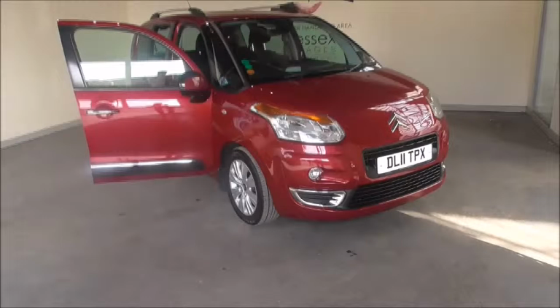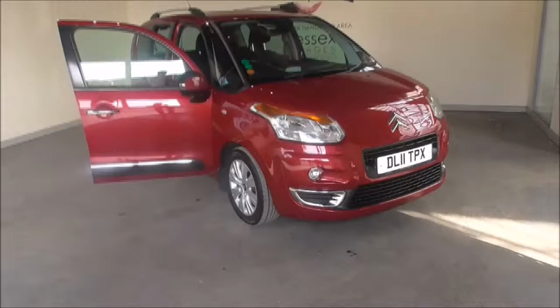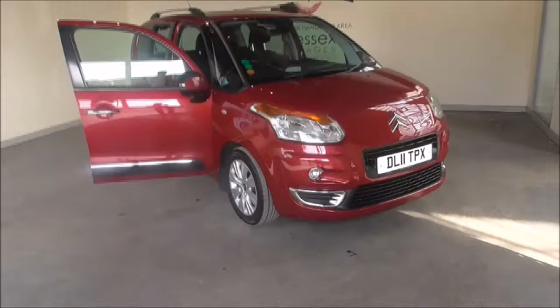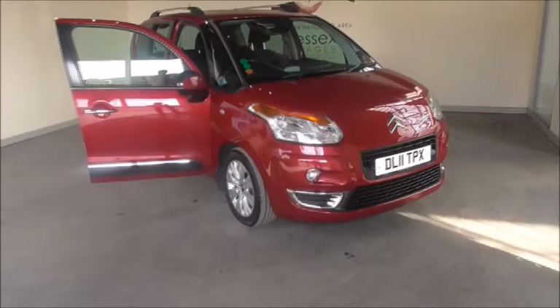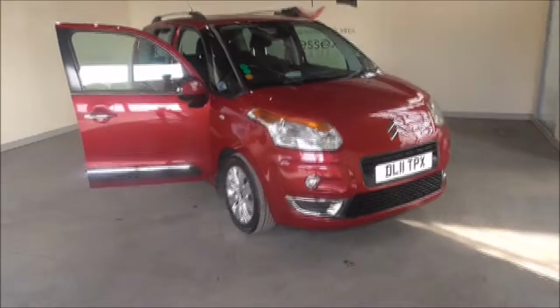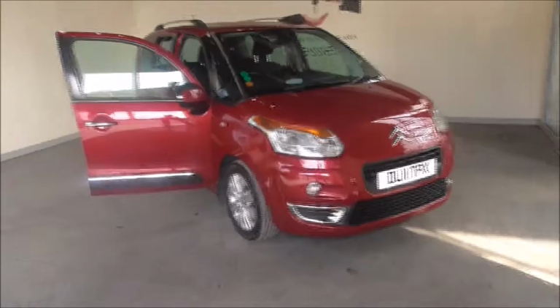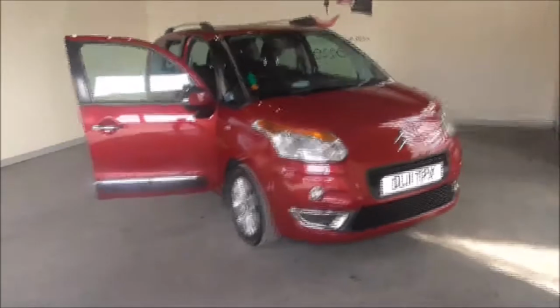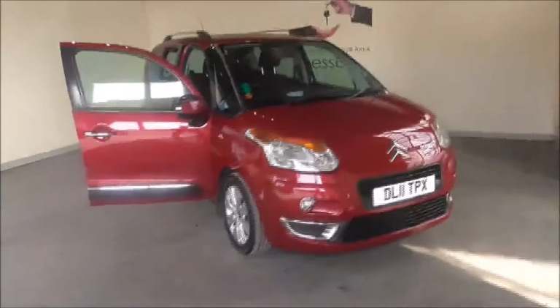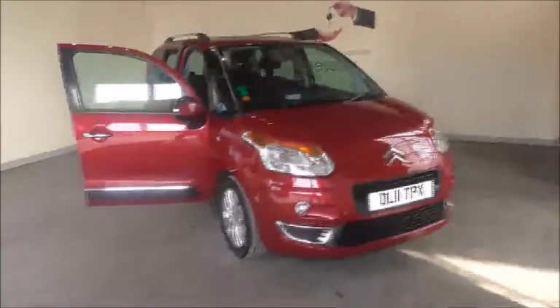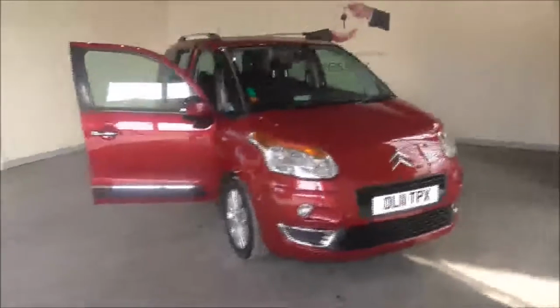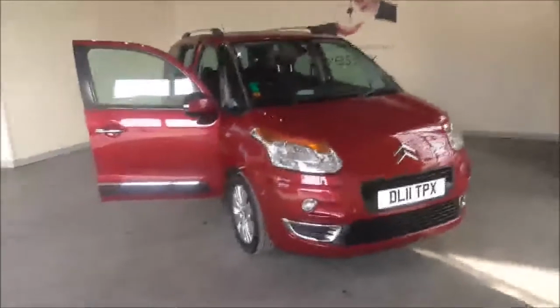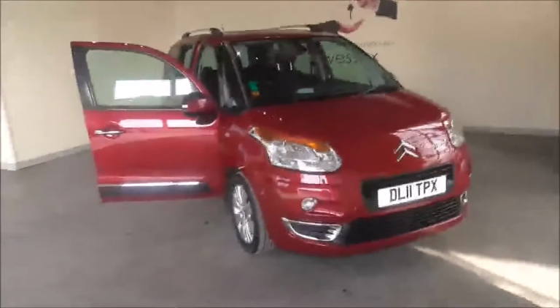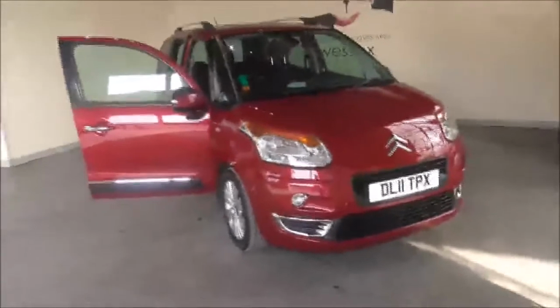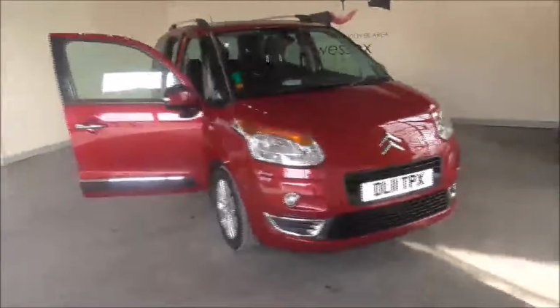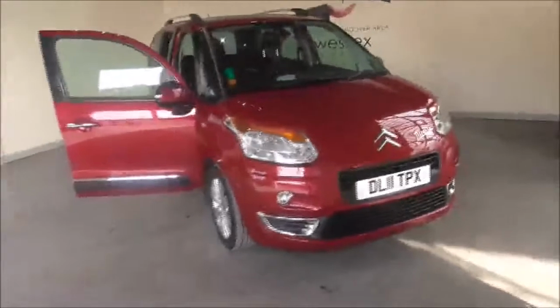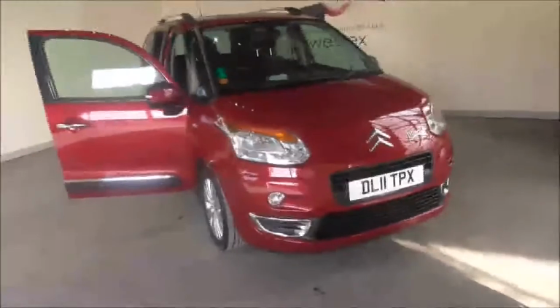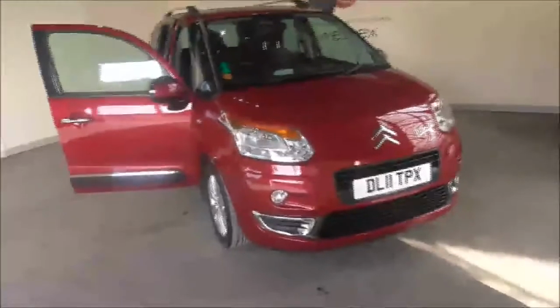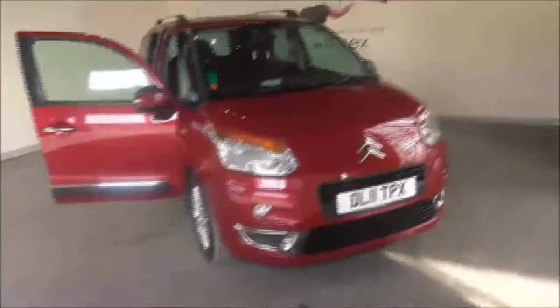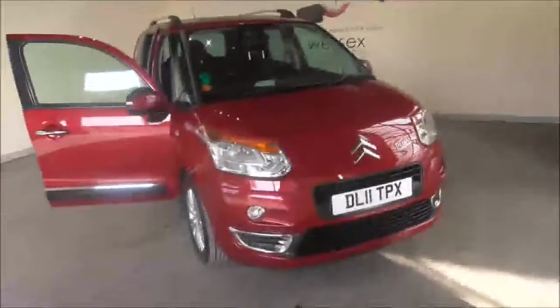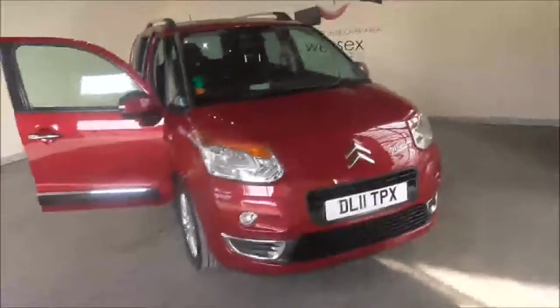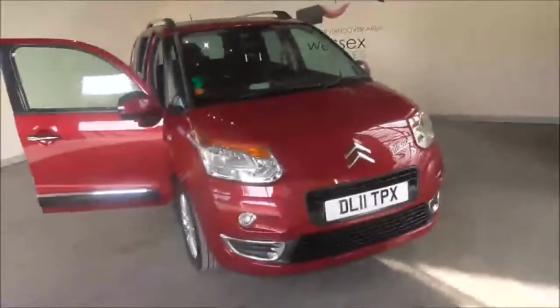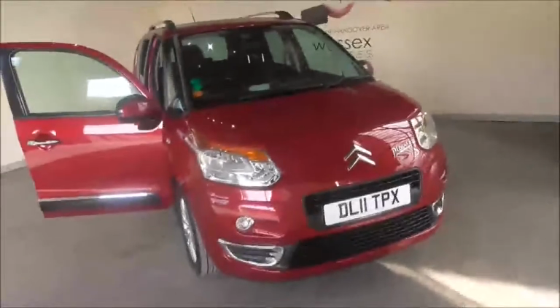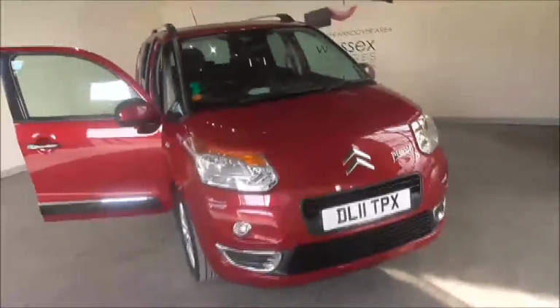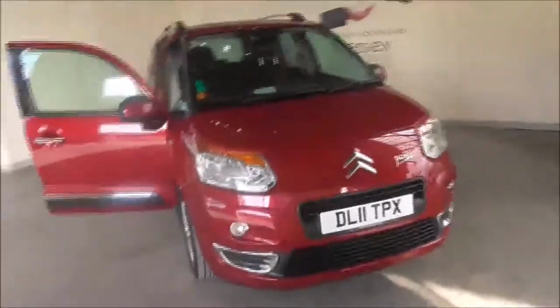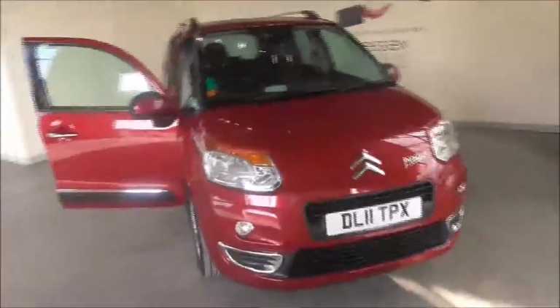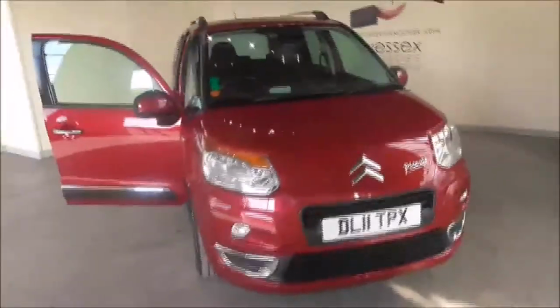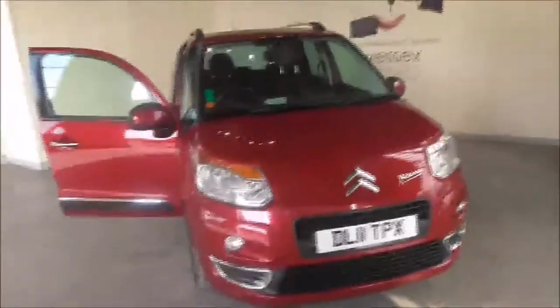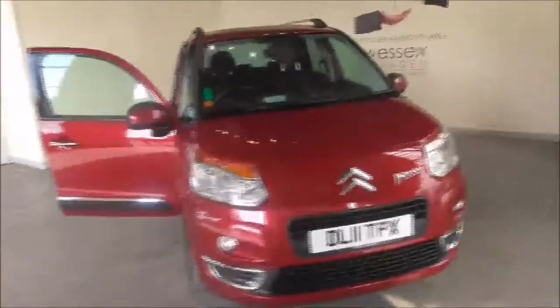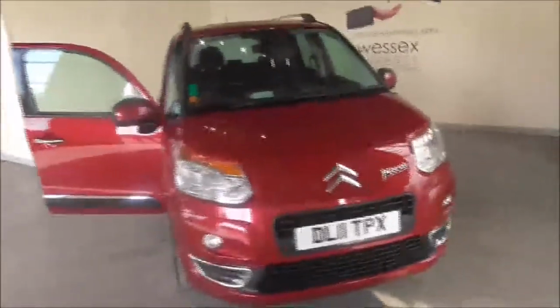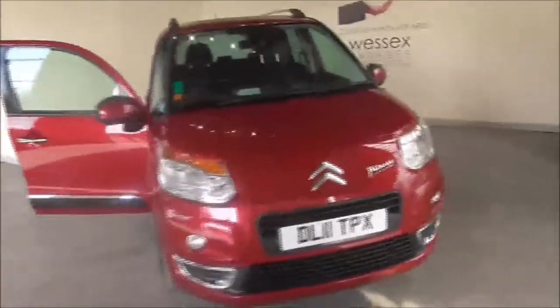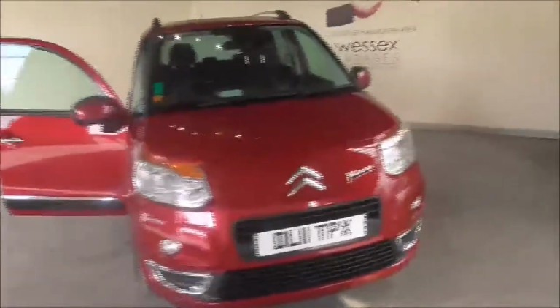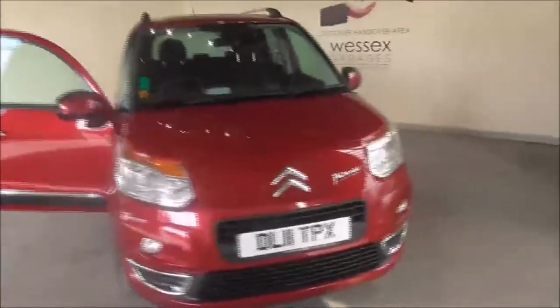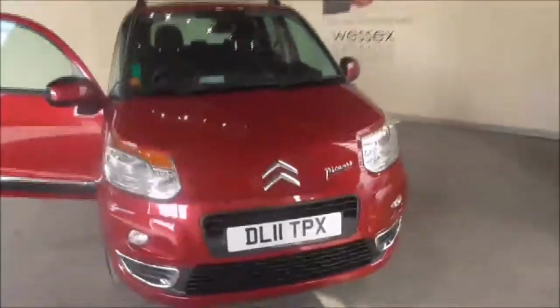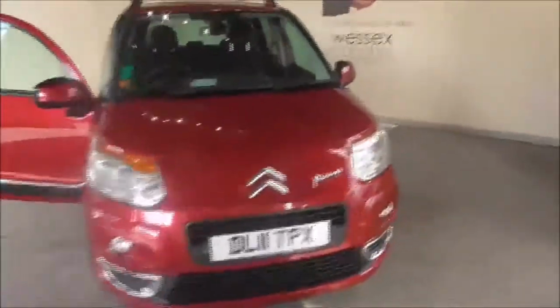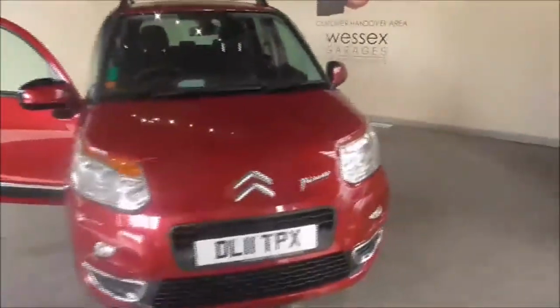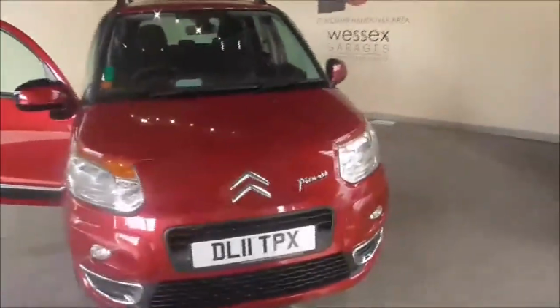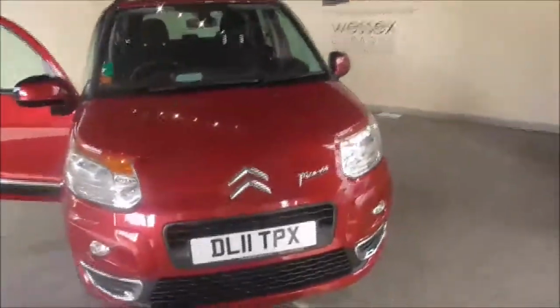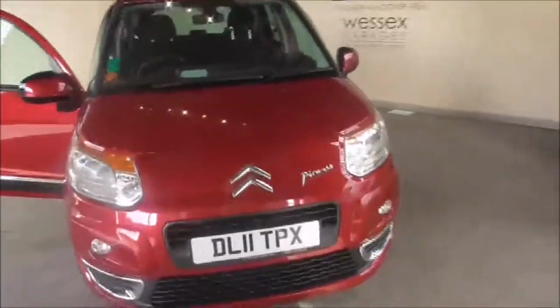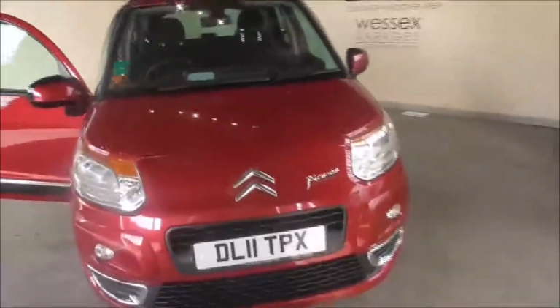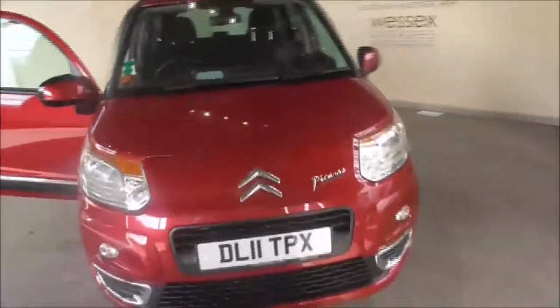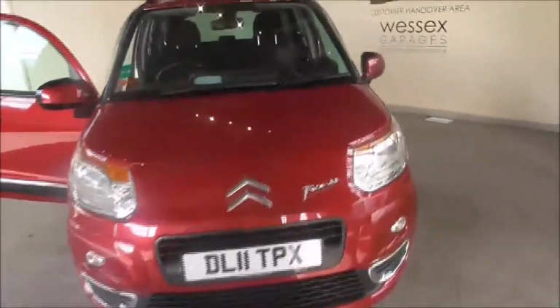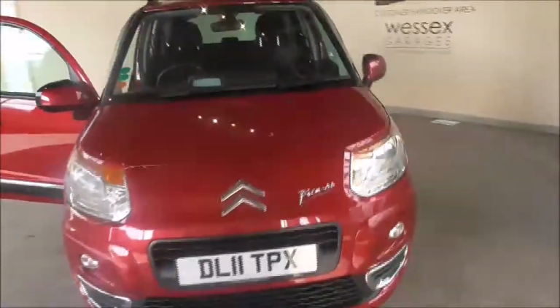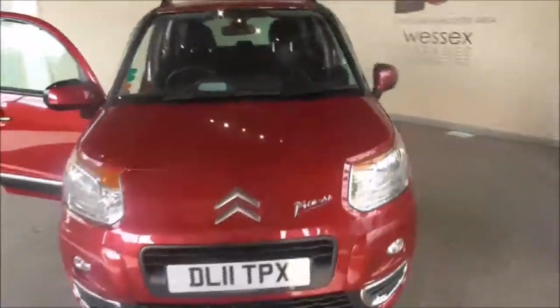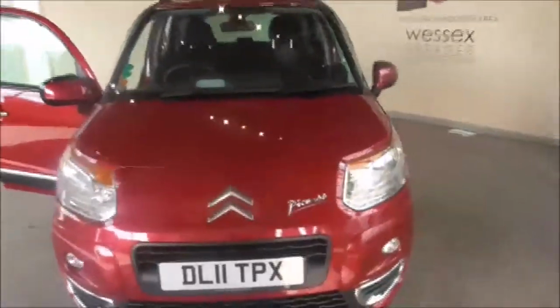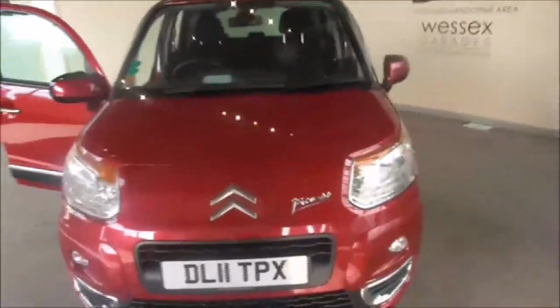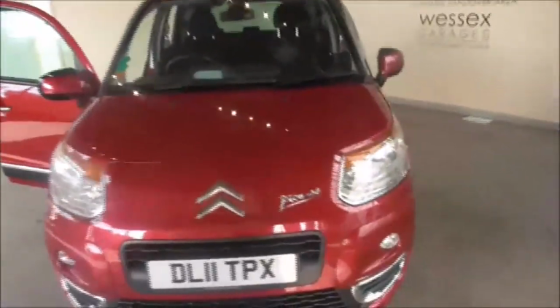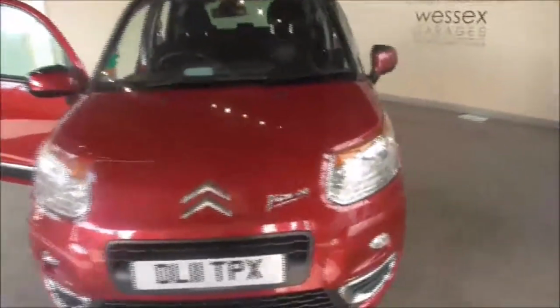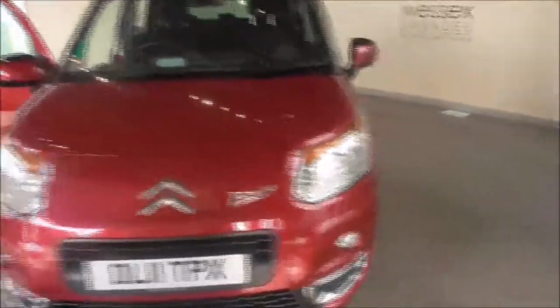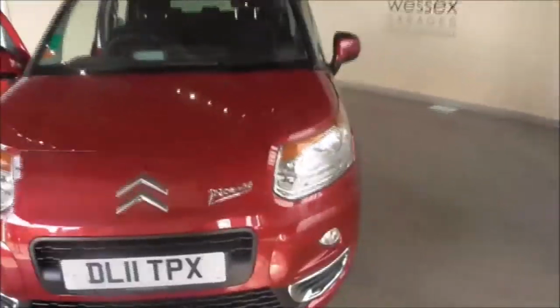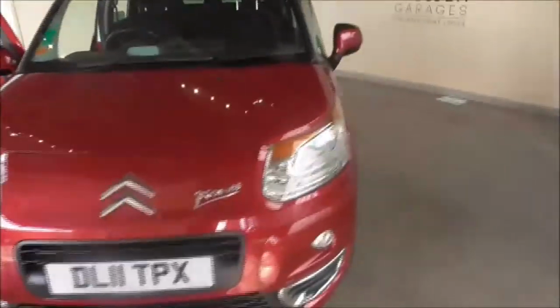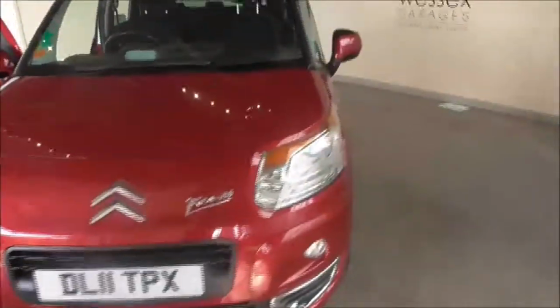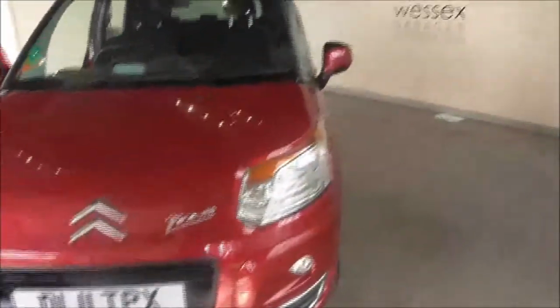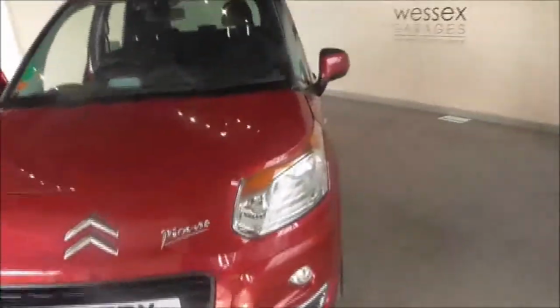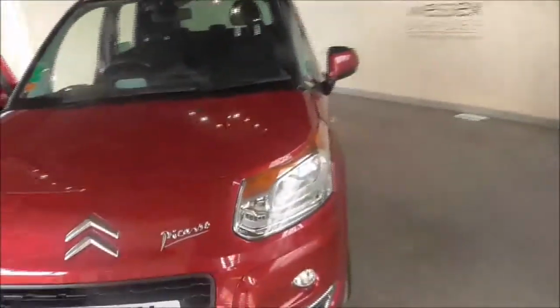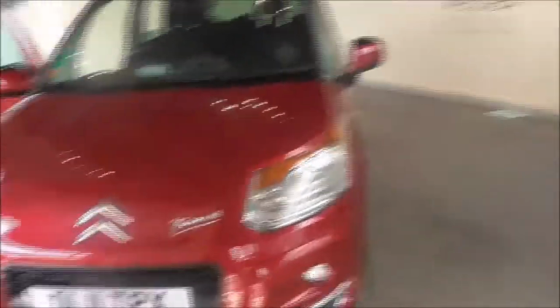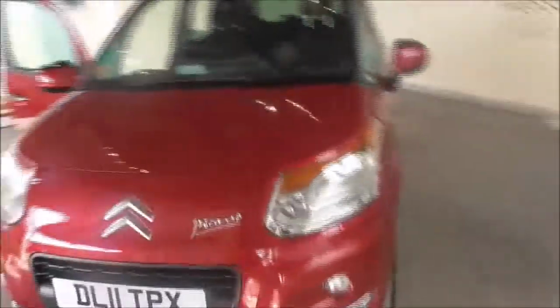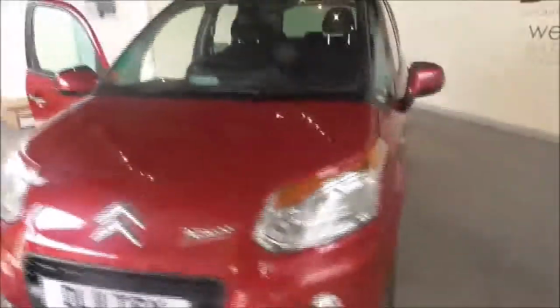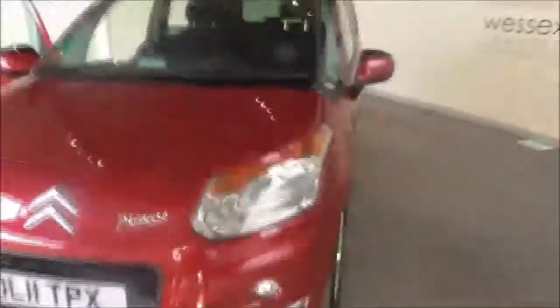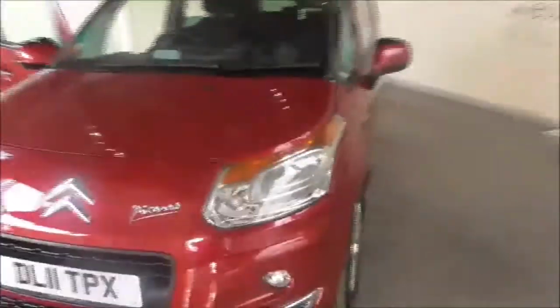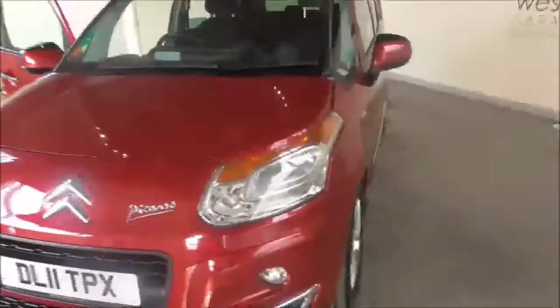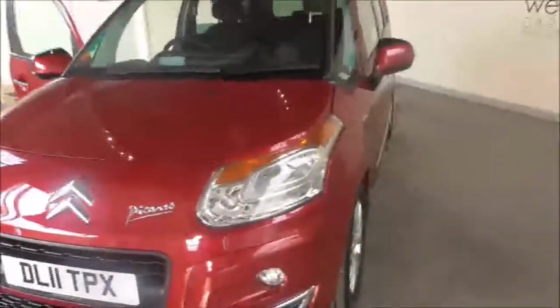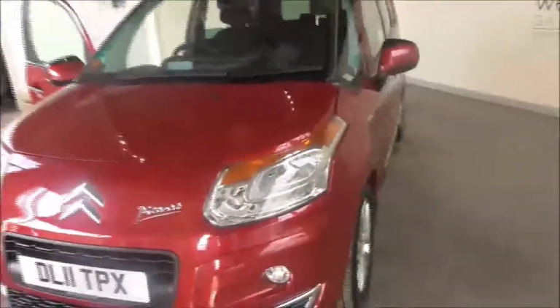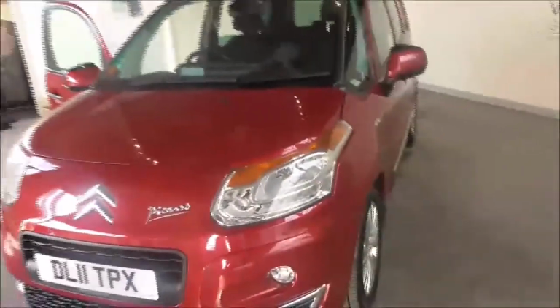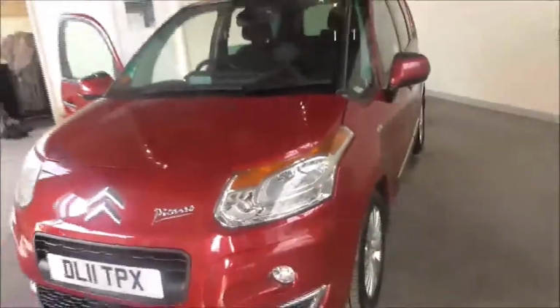Hello and welcome to Wessex Garages. Today in Gloucester I'm checking around this 2011 Citroën C3 Picasso Exclusive.